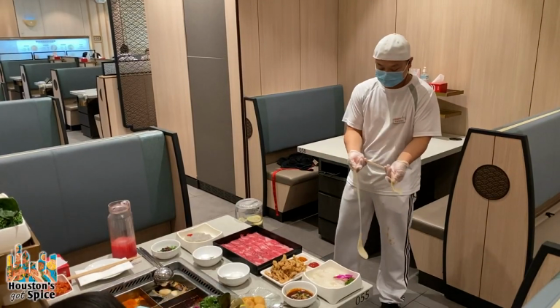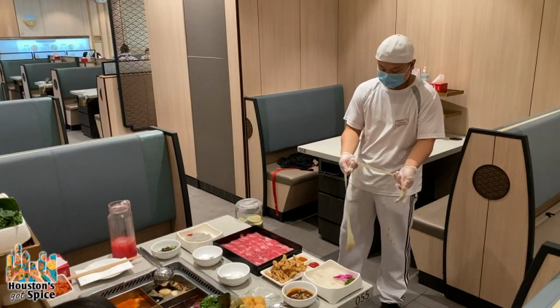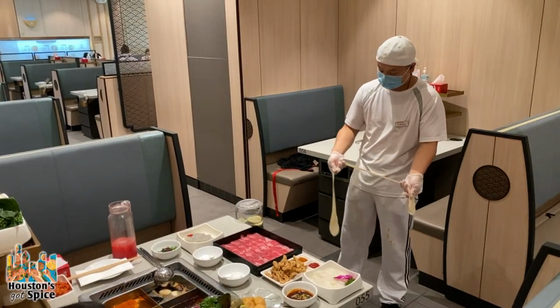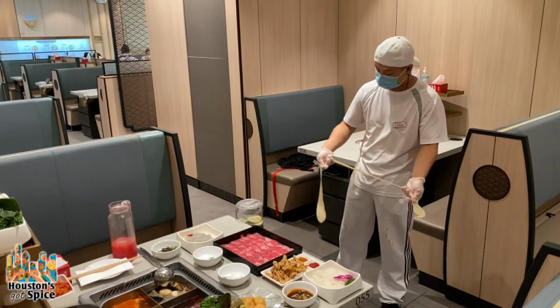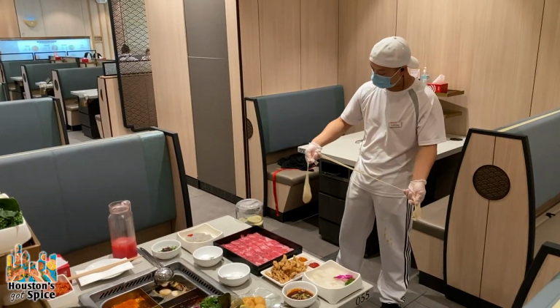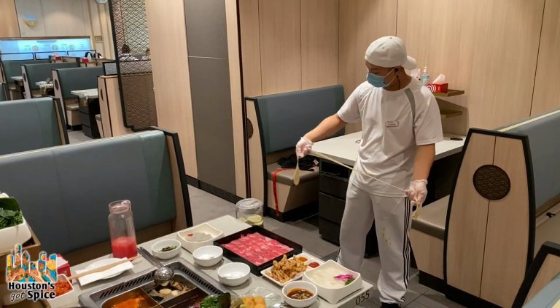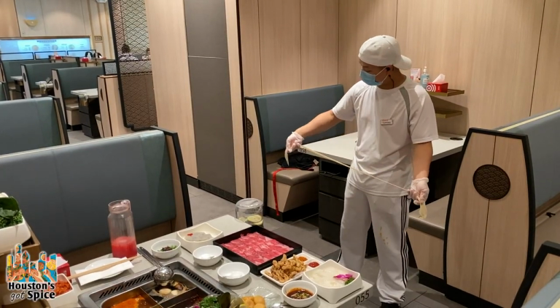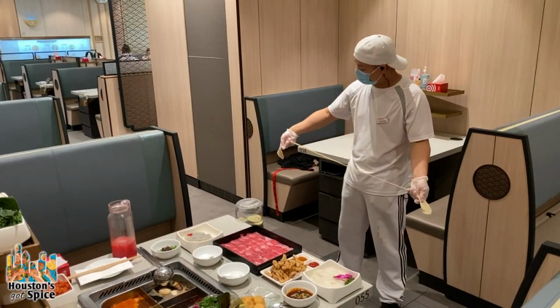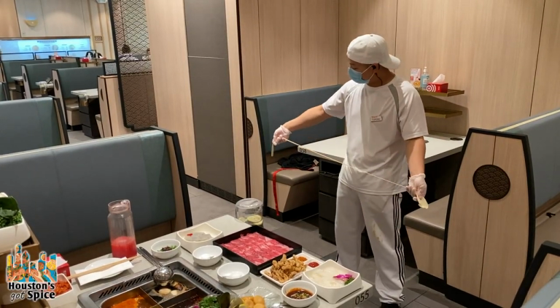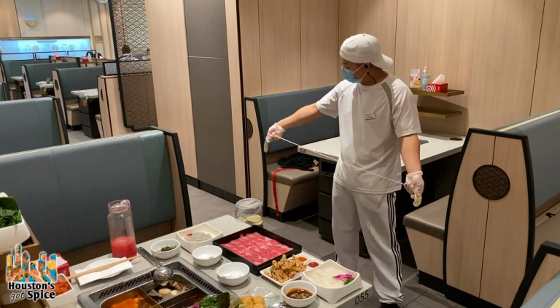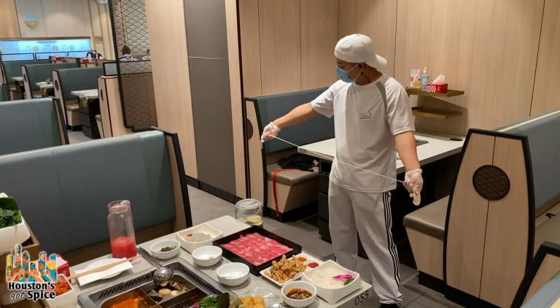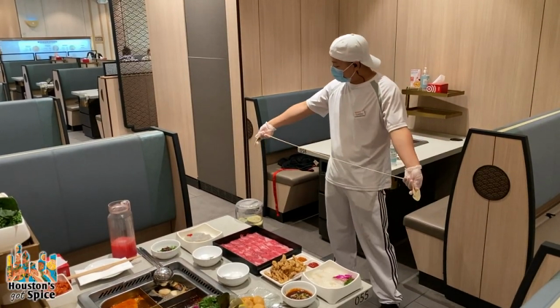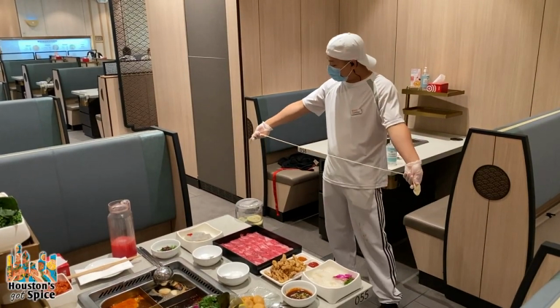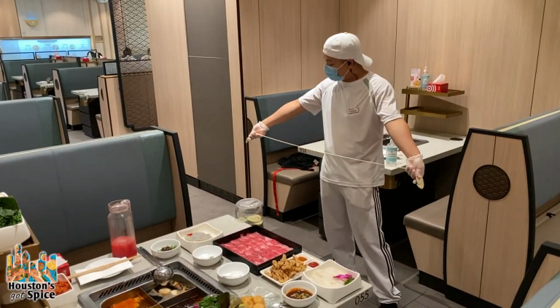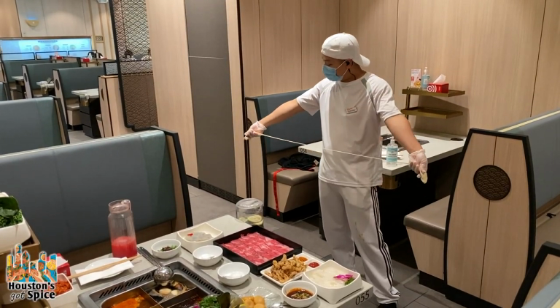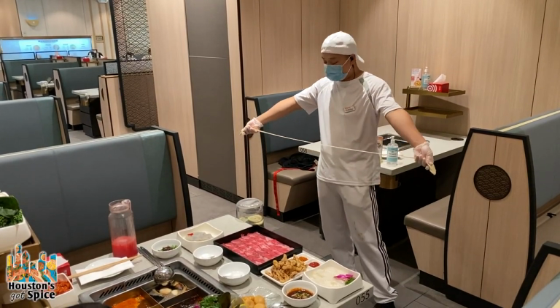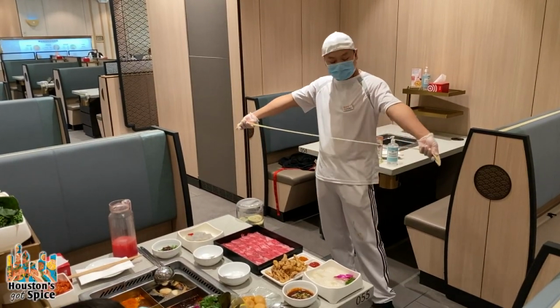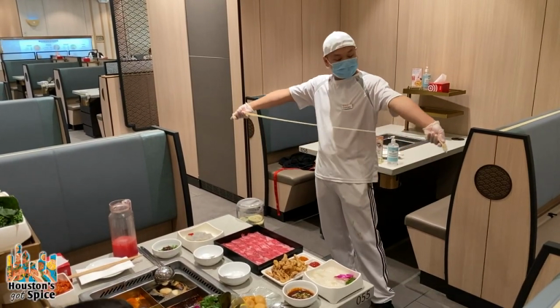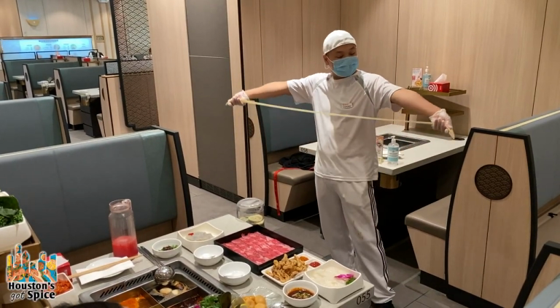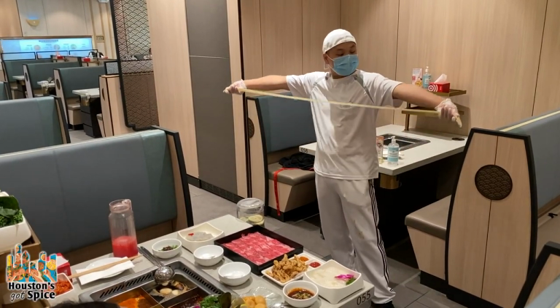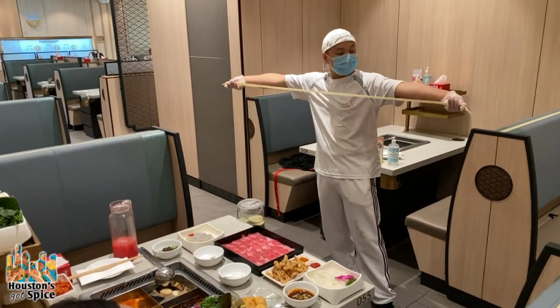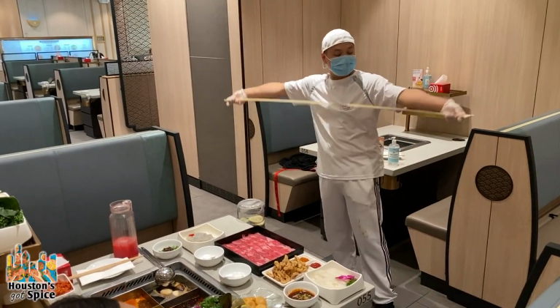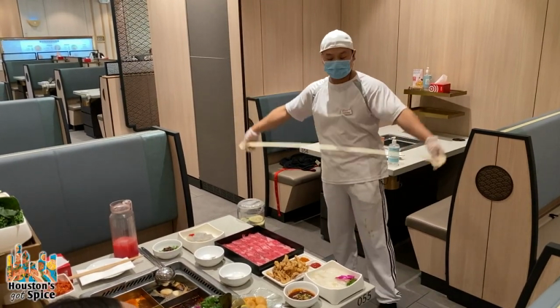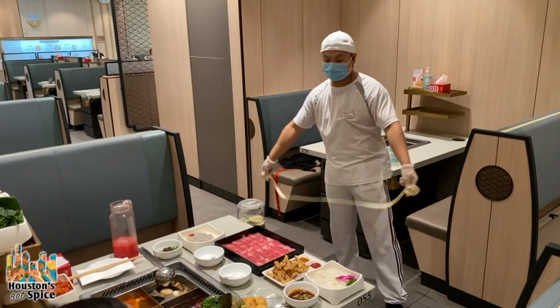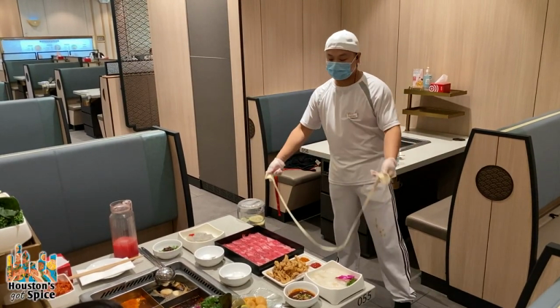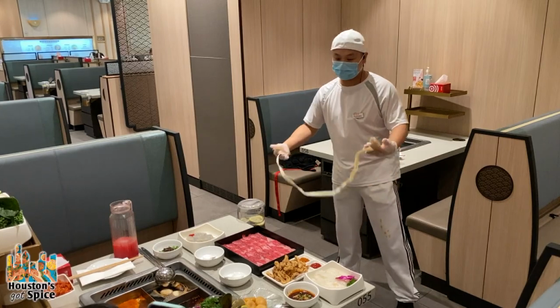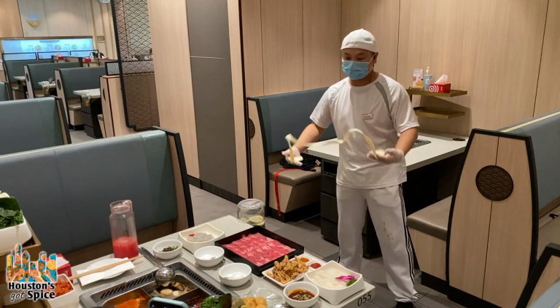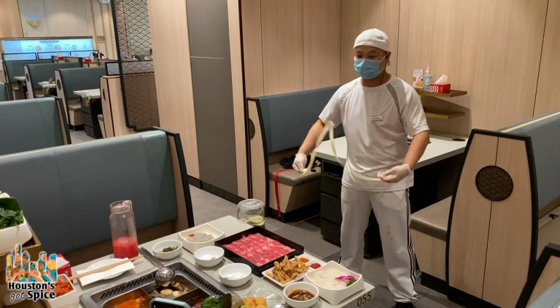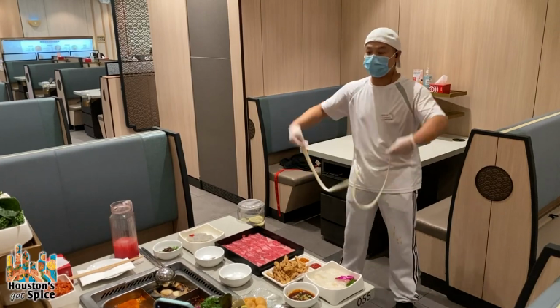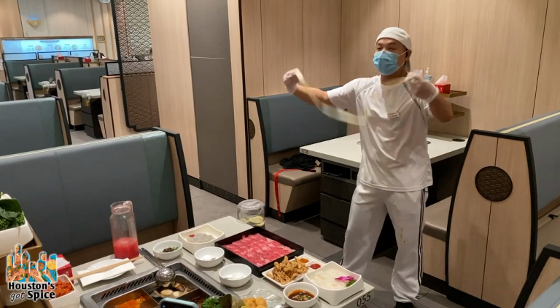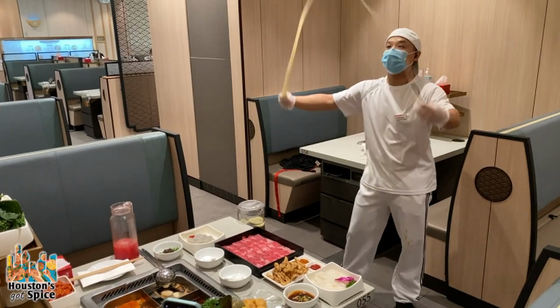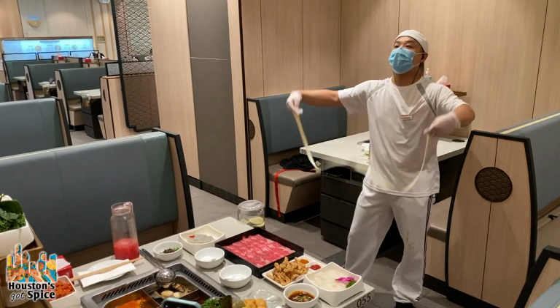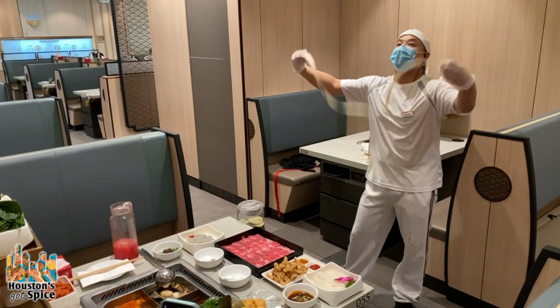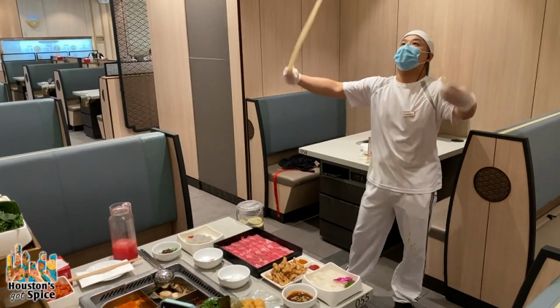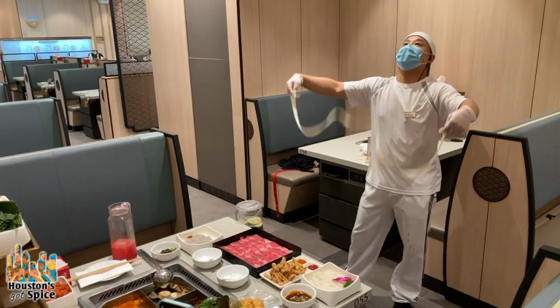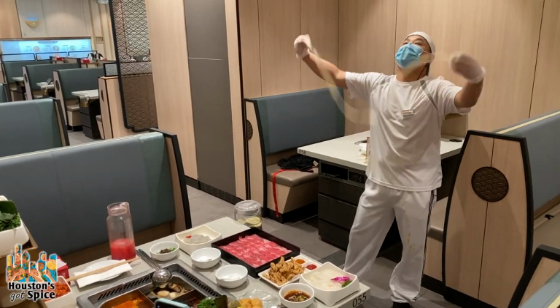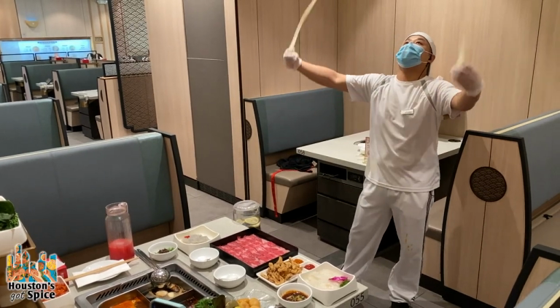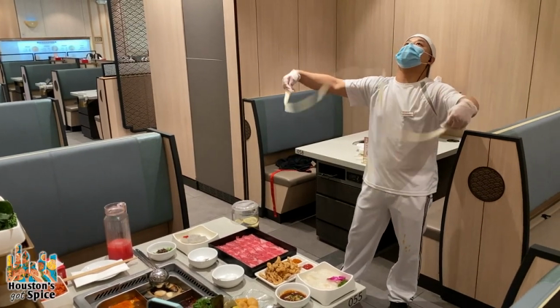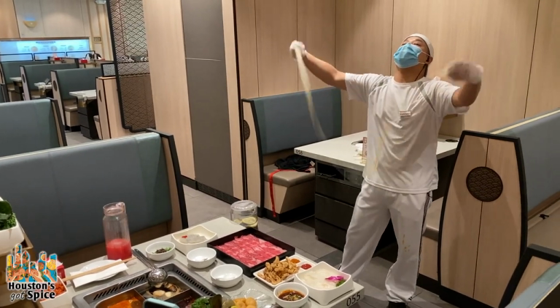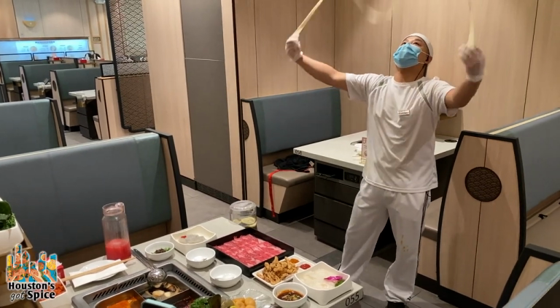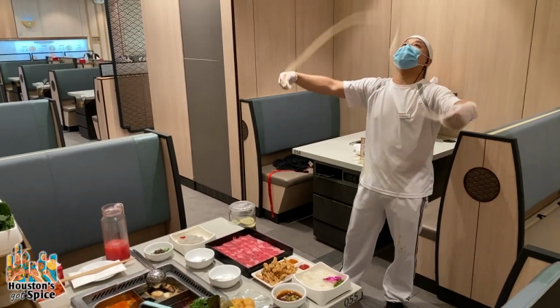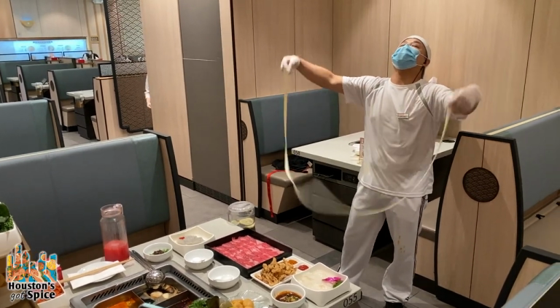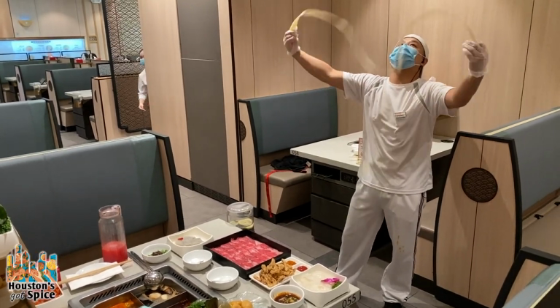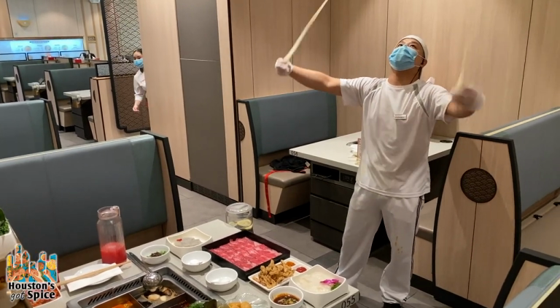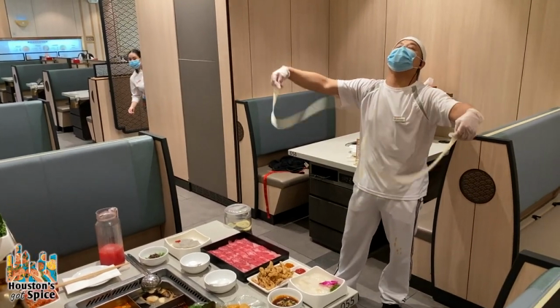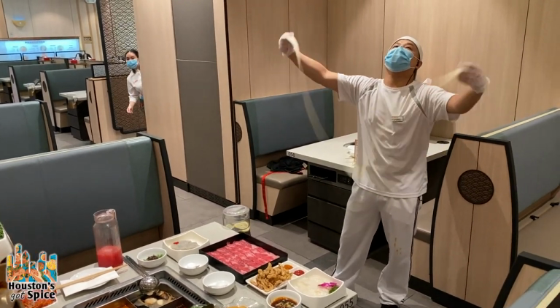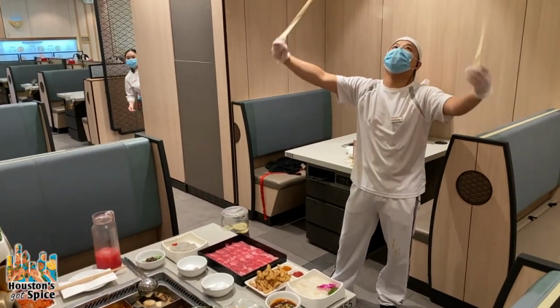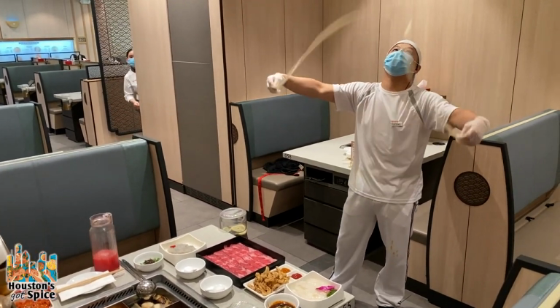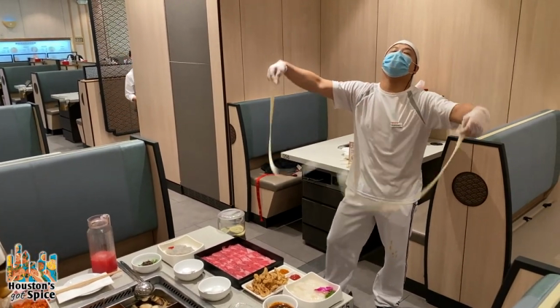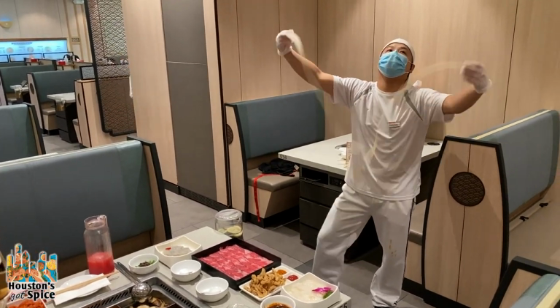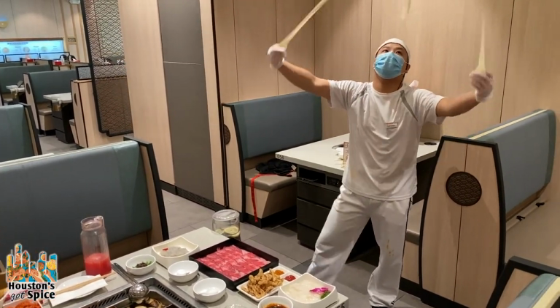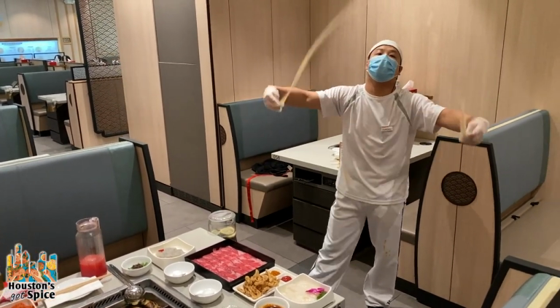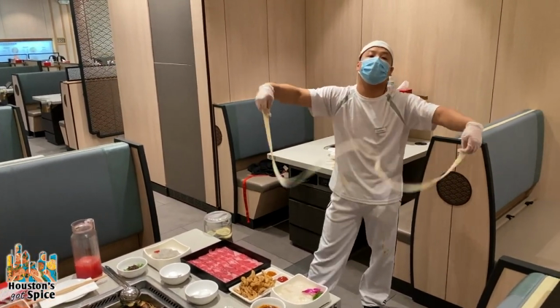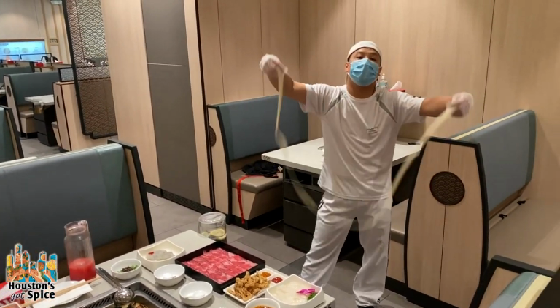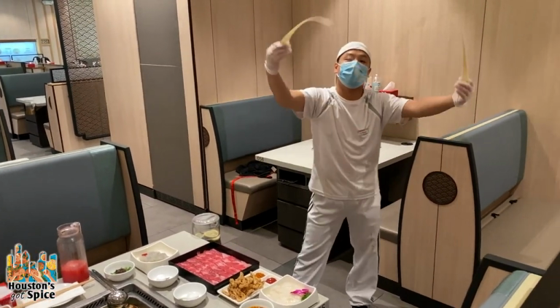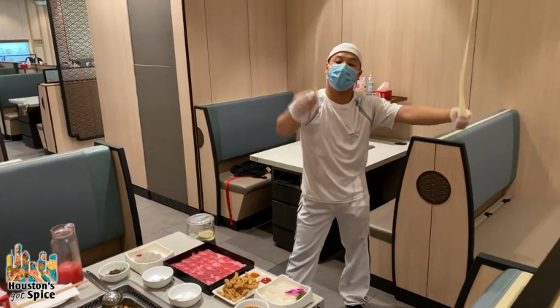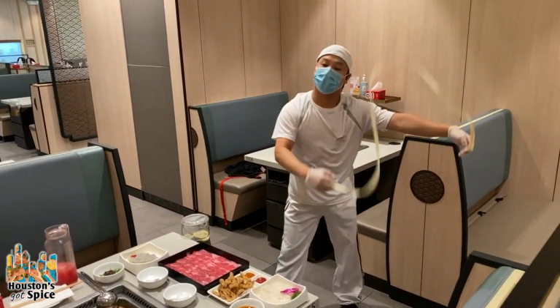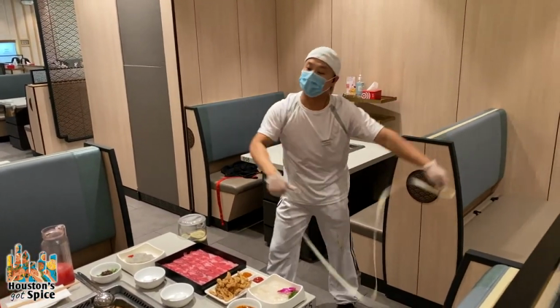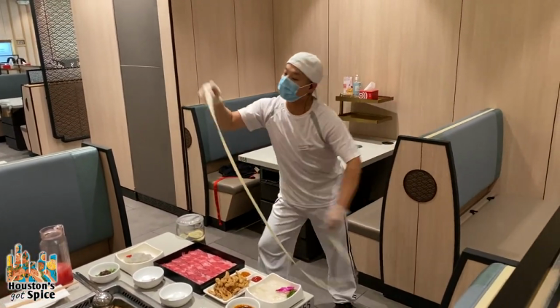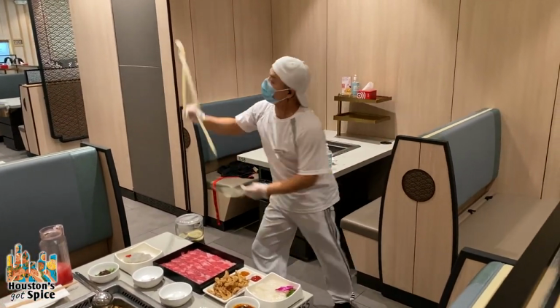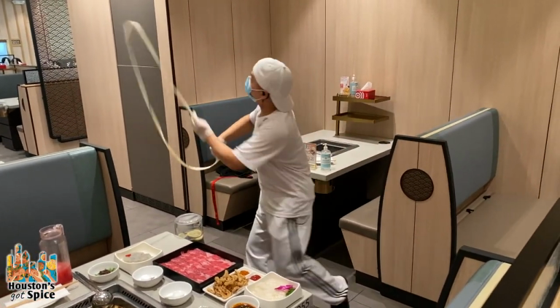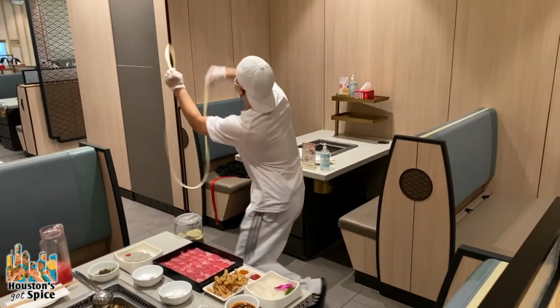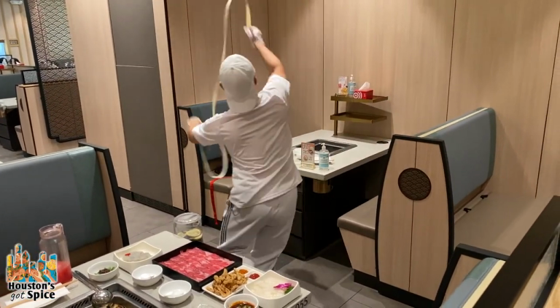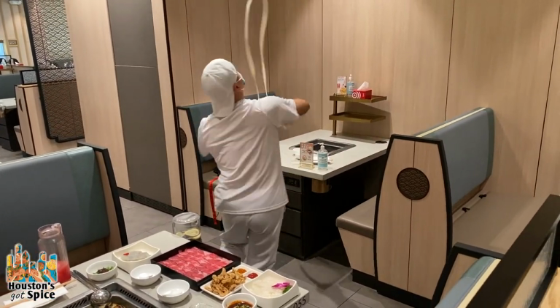When we placed our order, one of the things that we got was a special dancing noodle show, and we definitely recommend it.